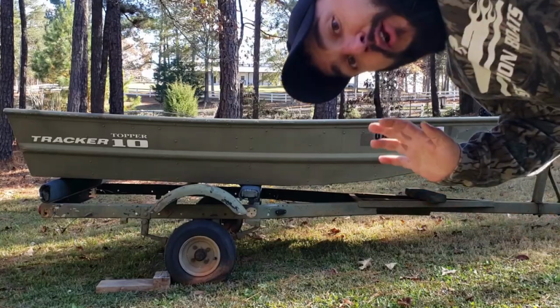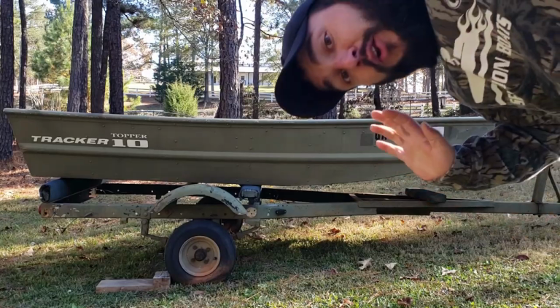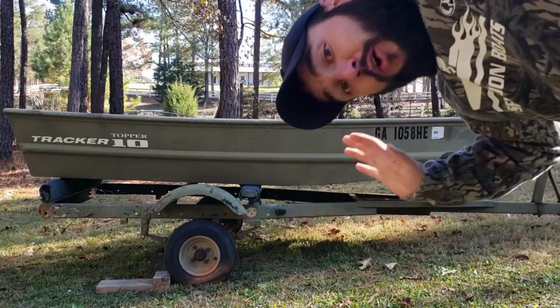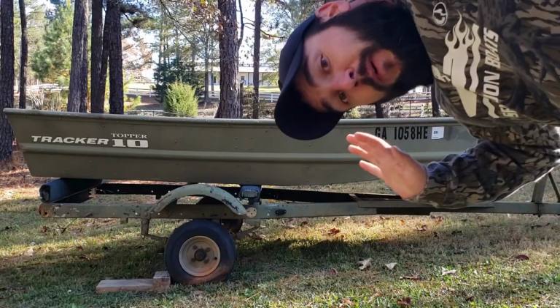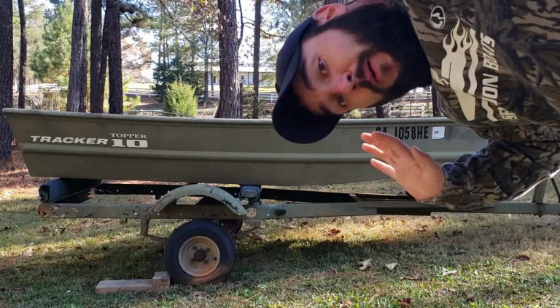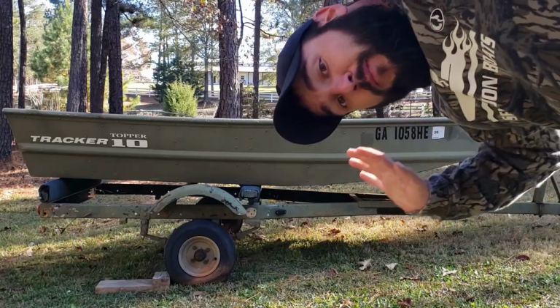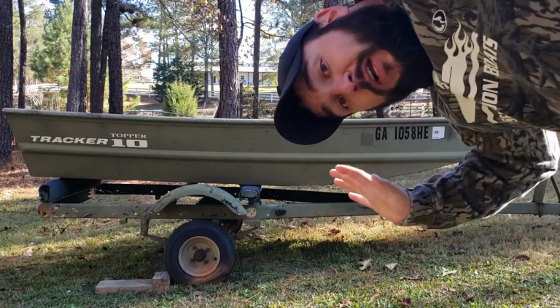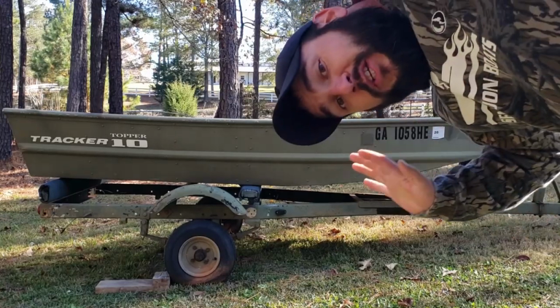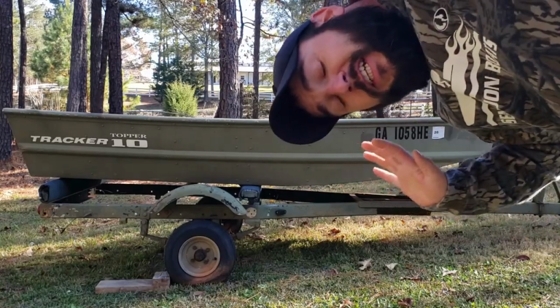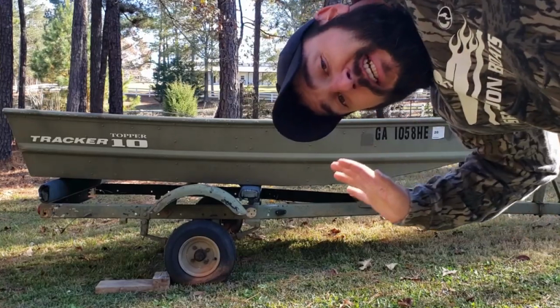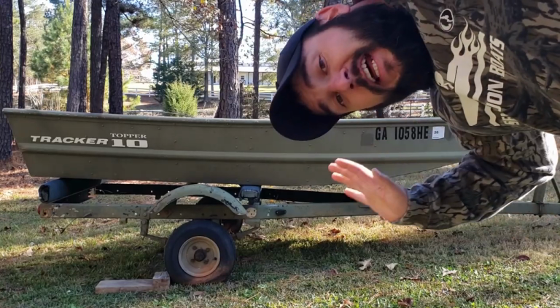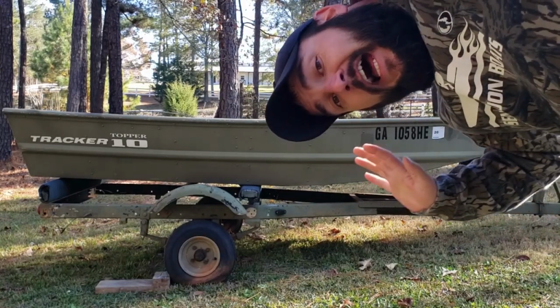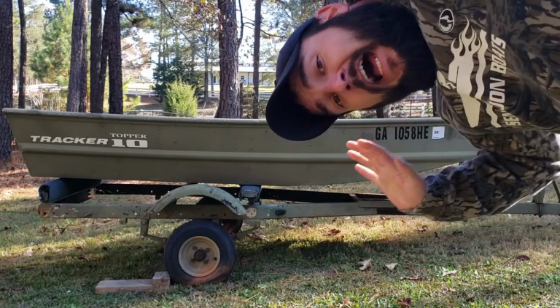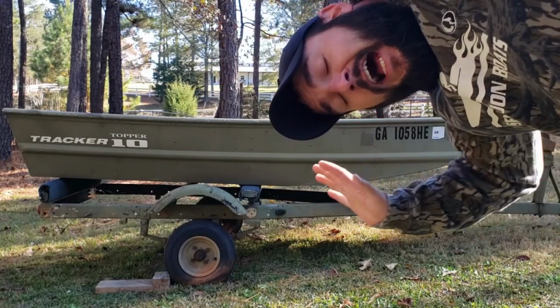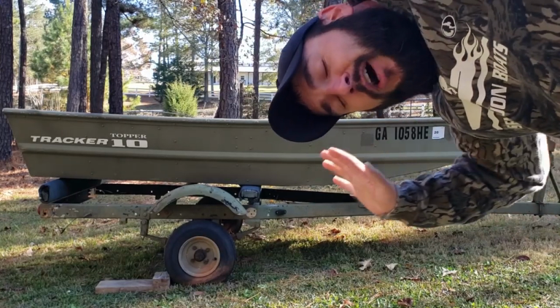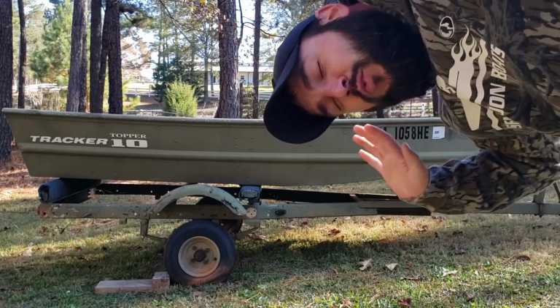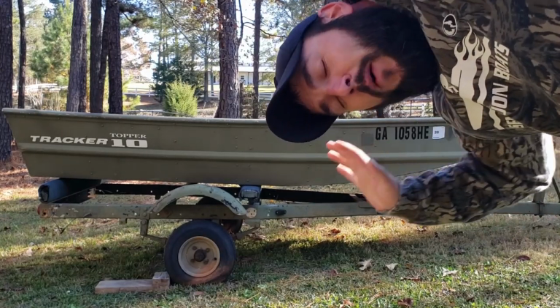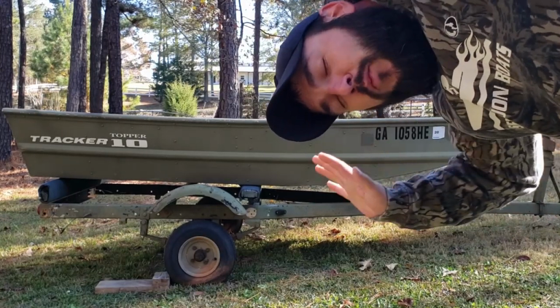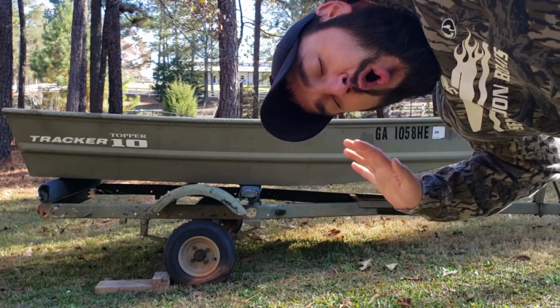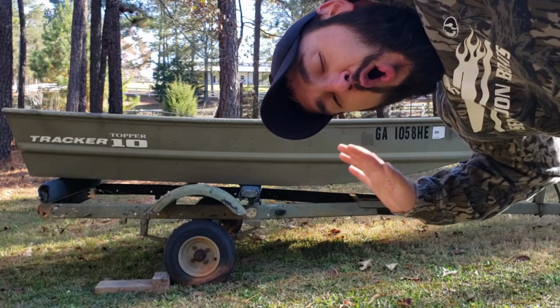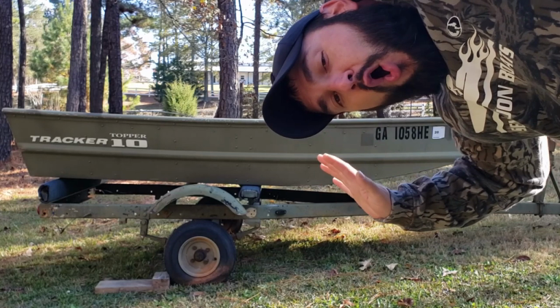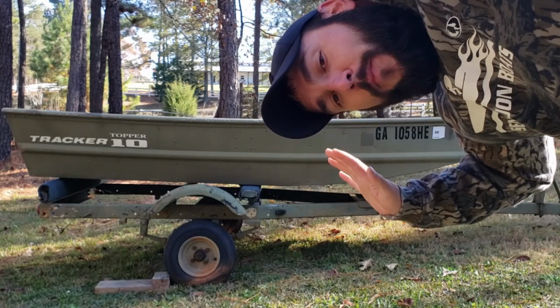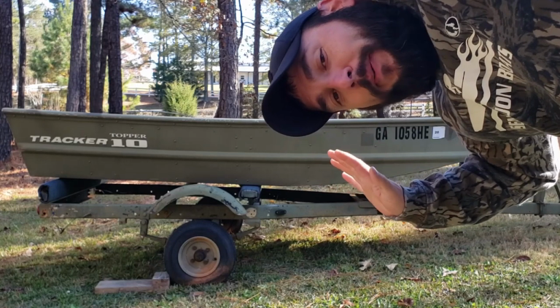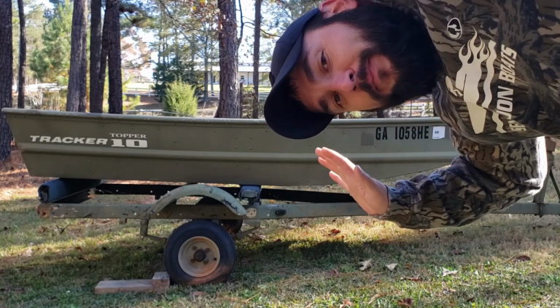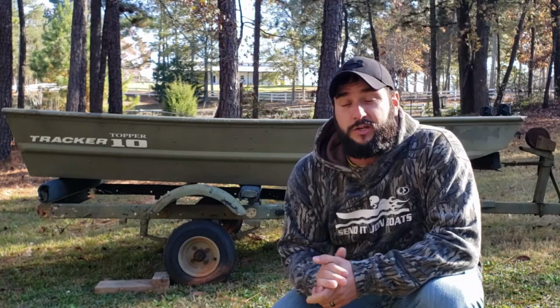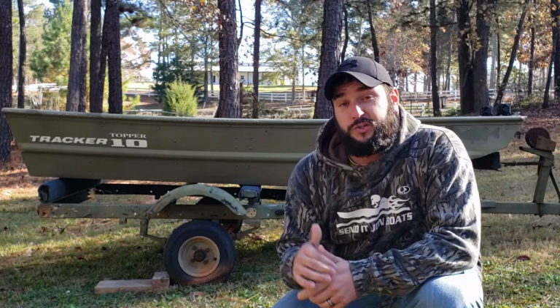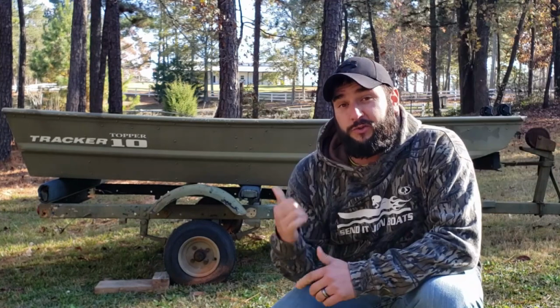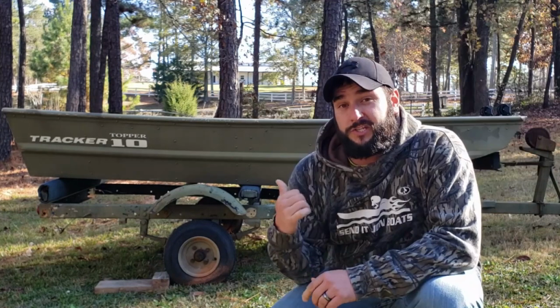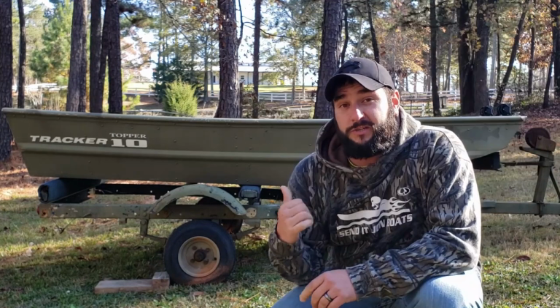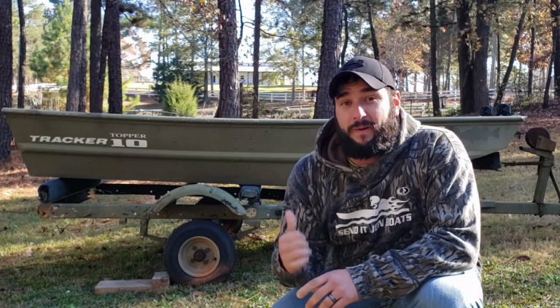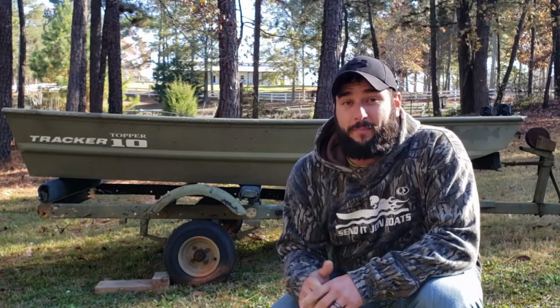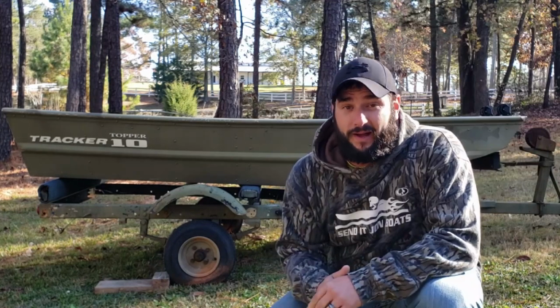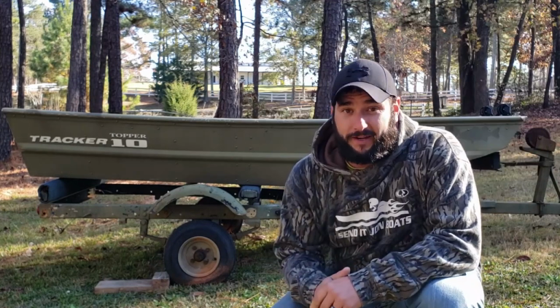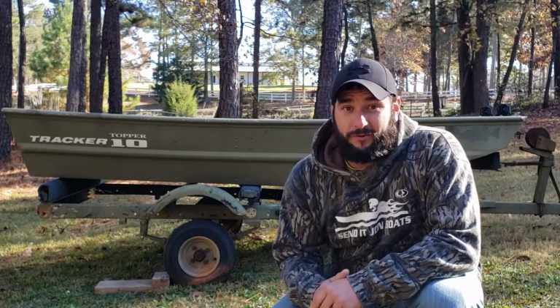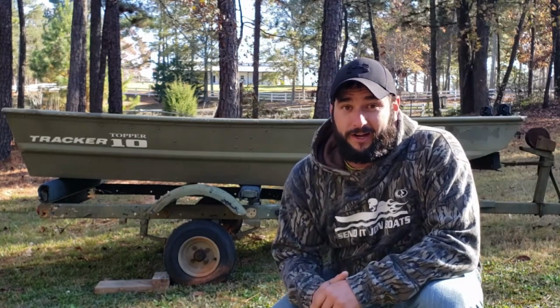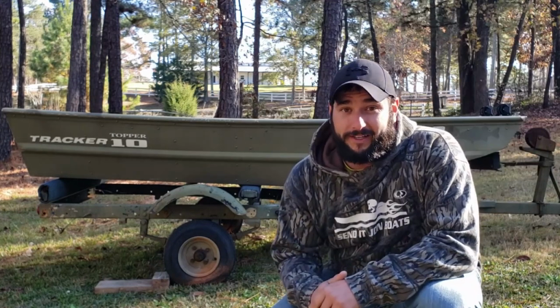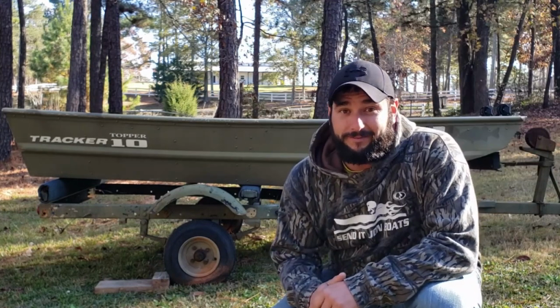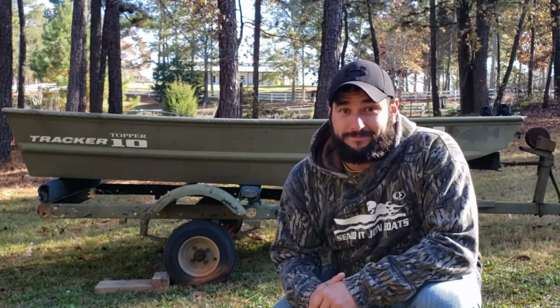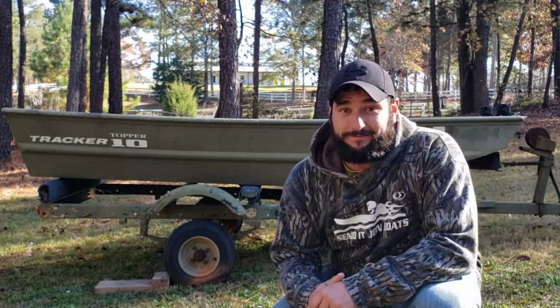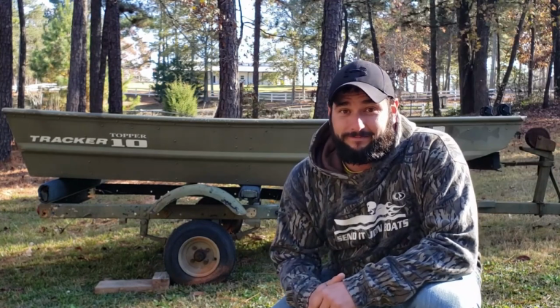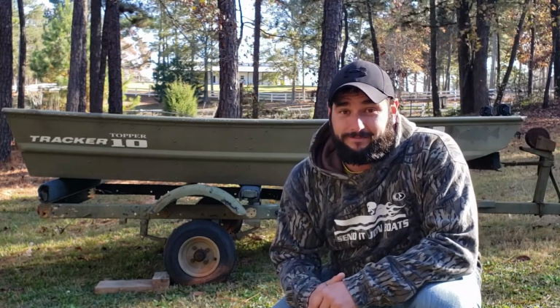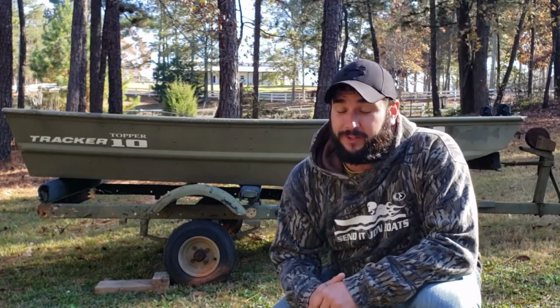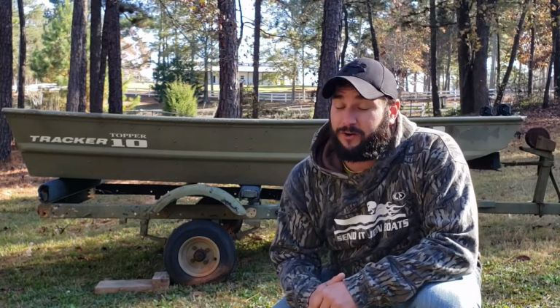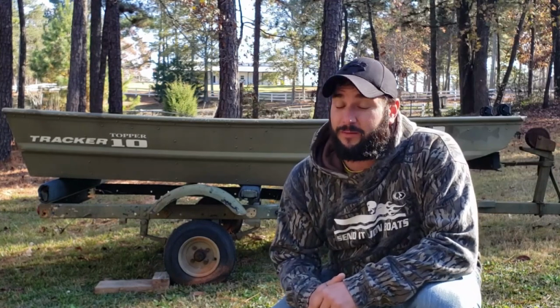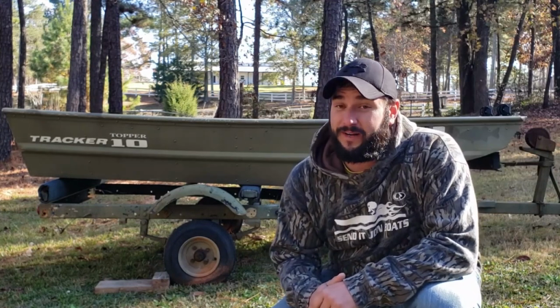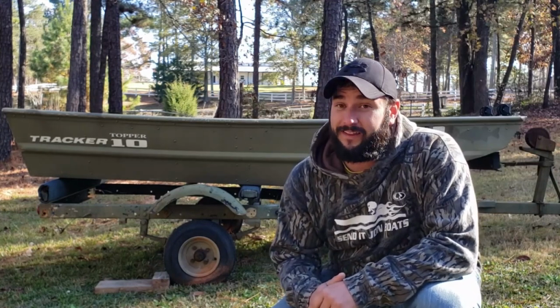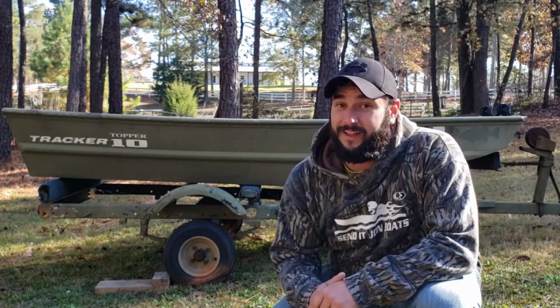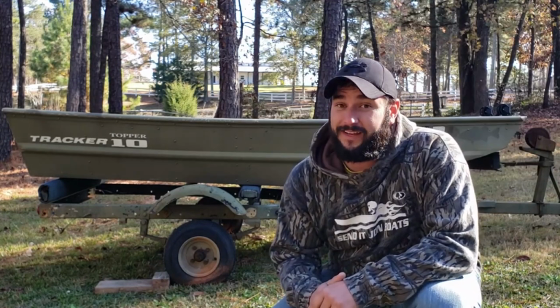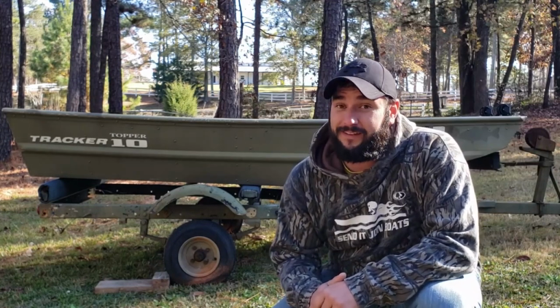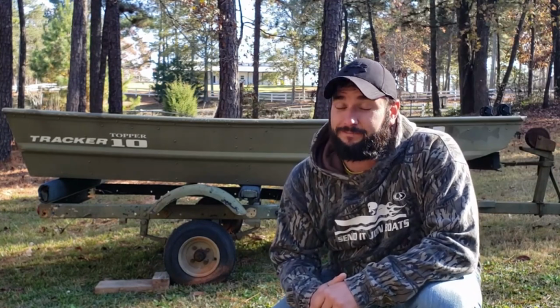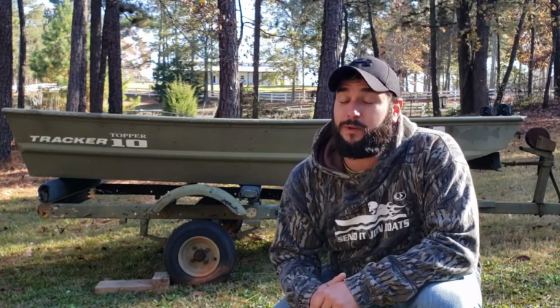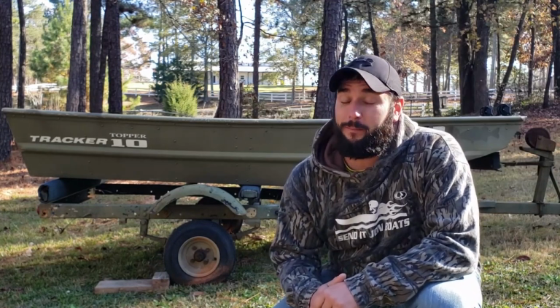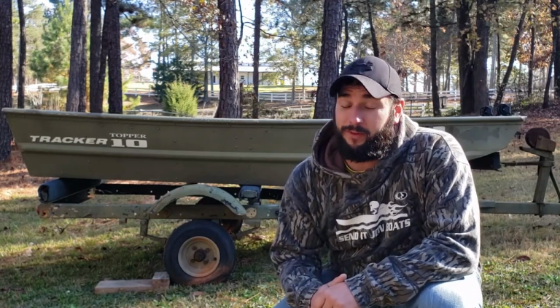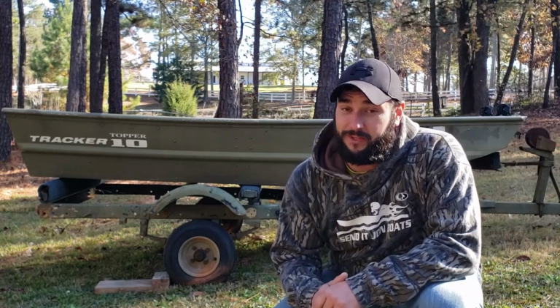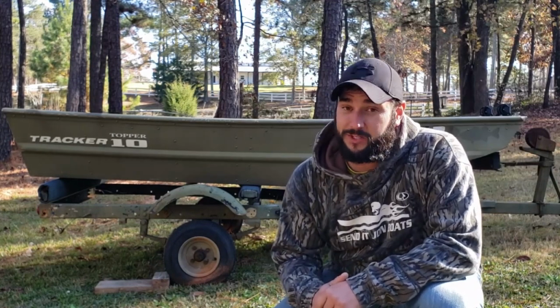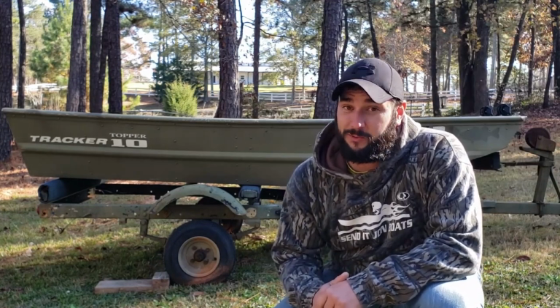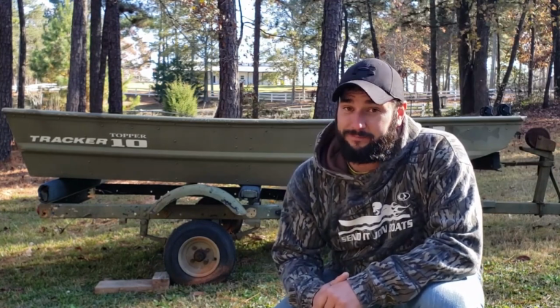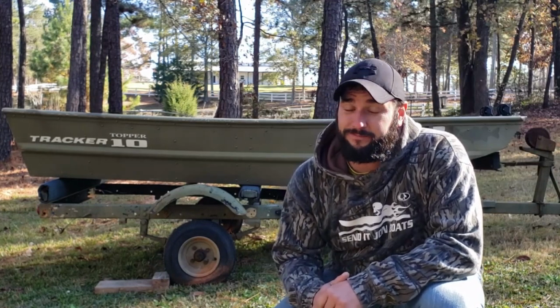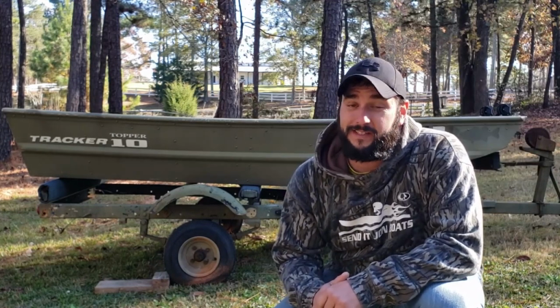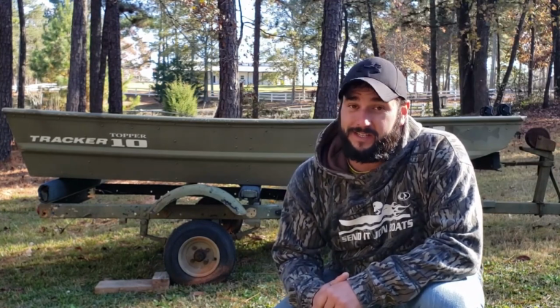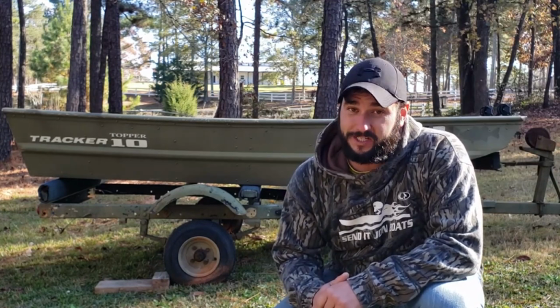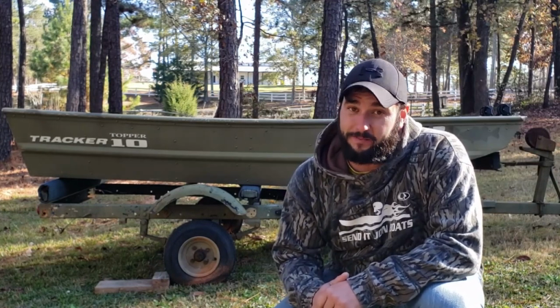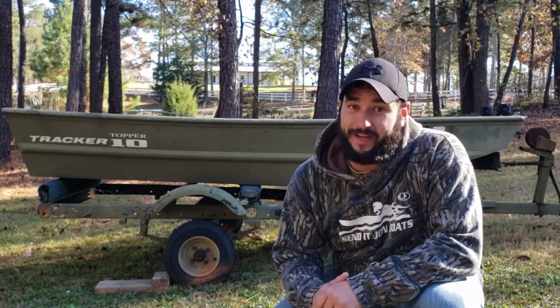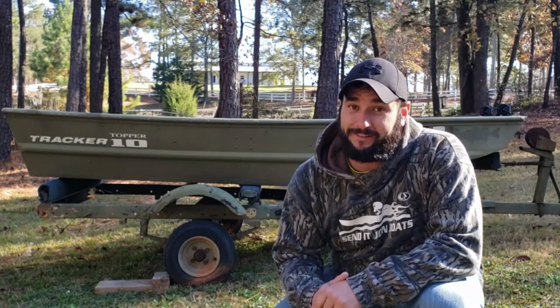New boat project in the house, whoop whoop! So this is my pocket rocket. There are many like it, but this one is mine.